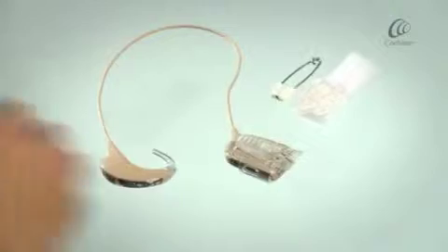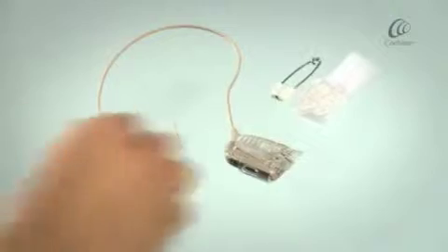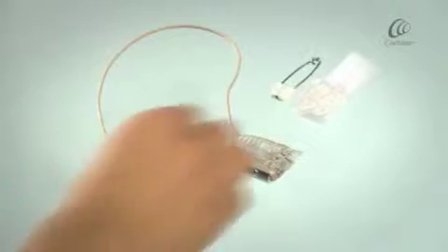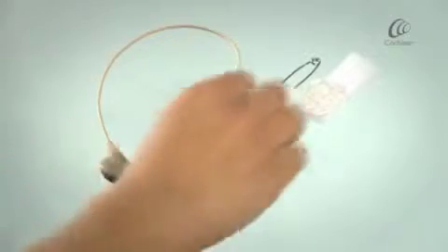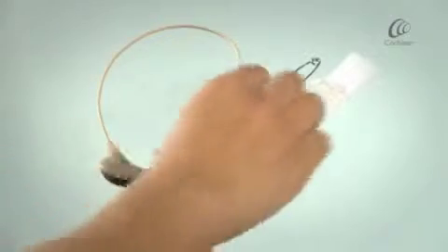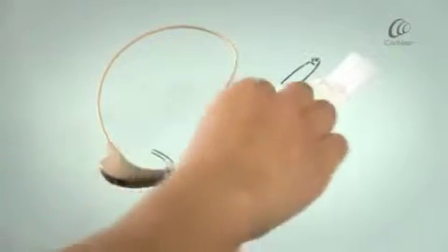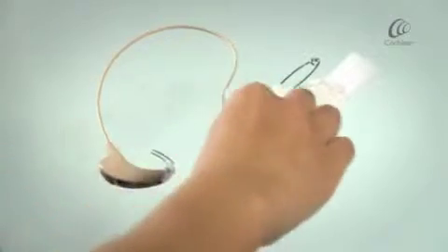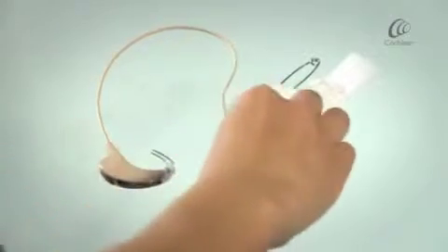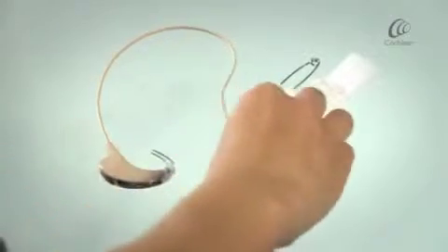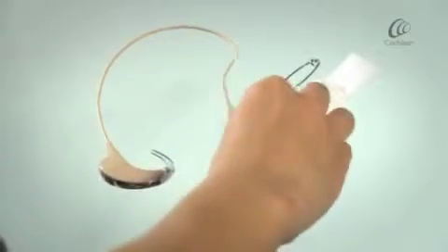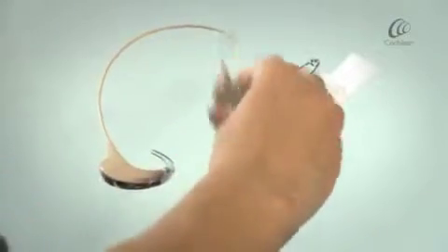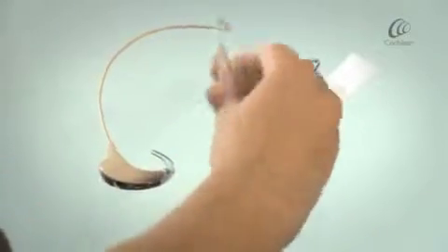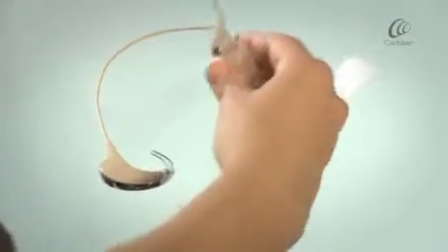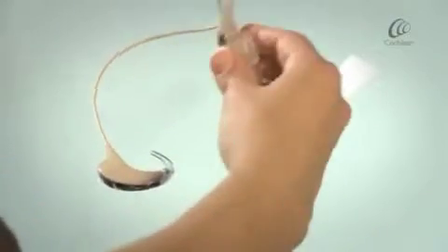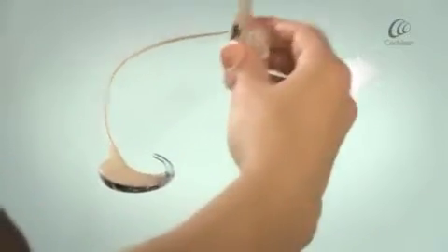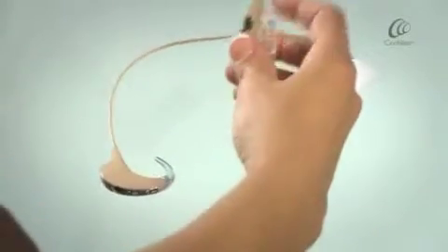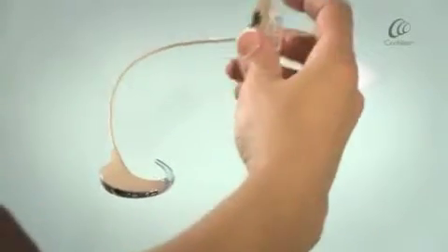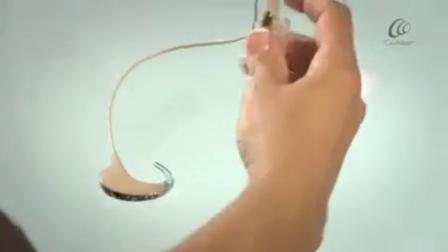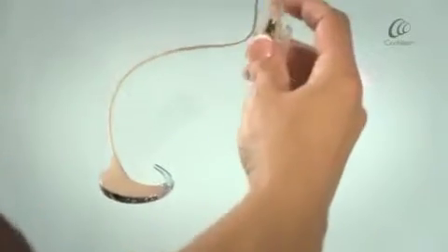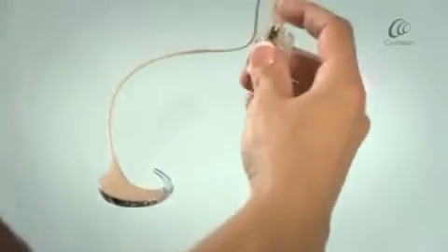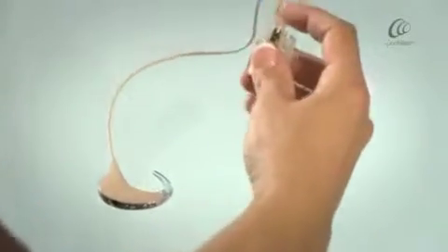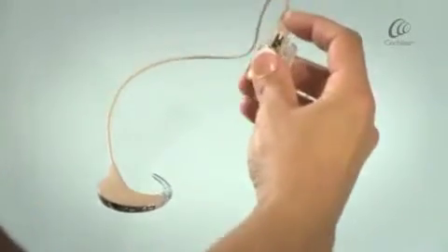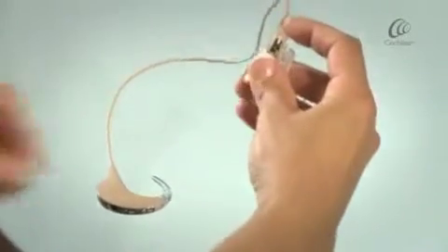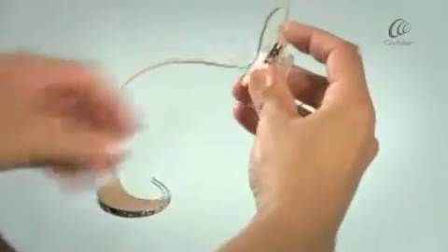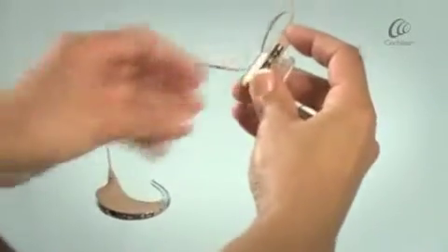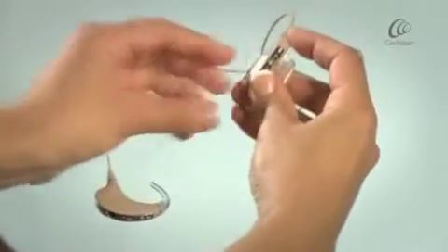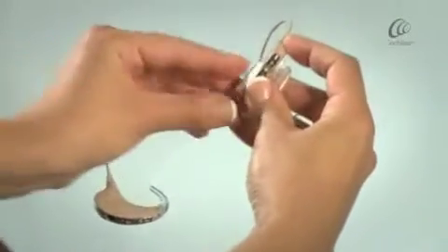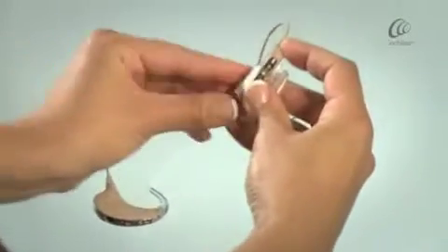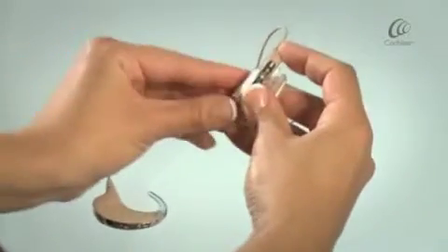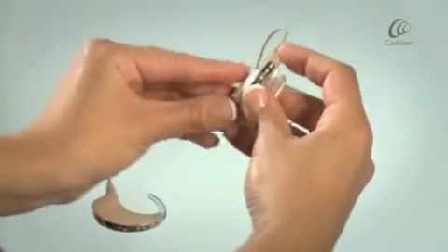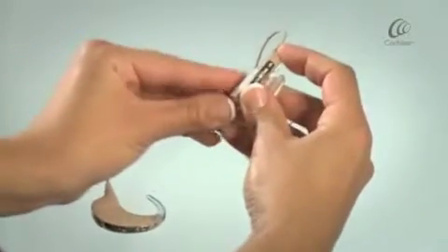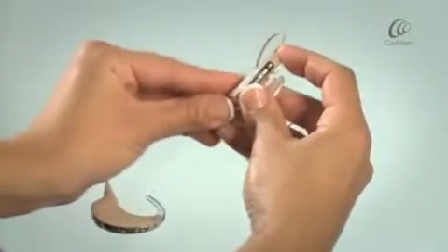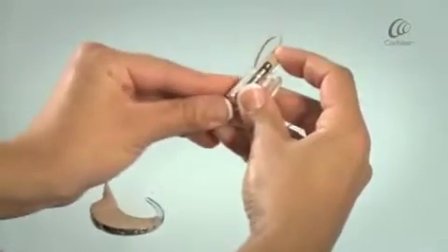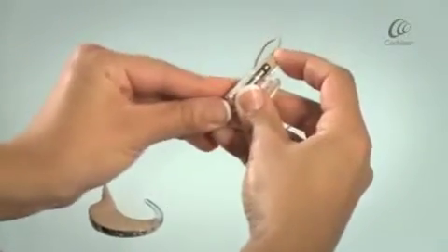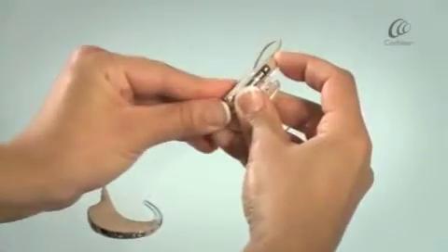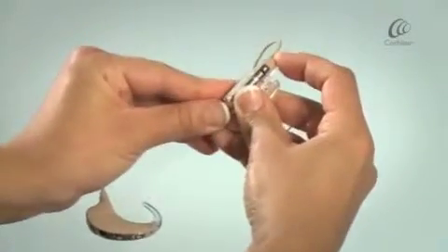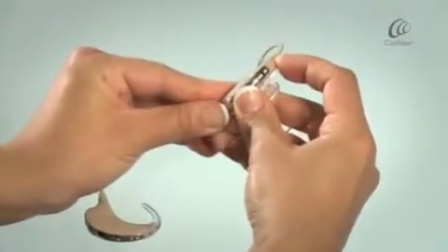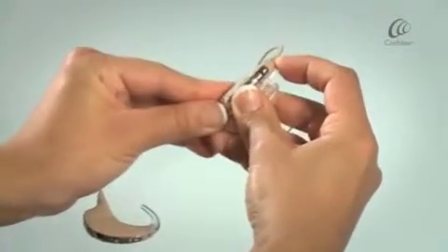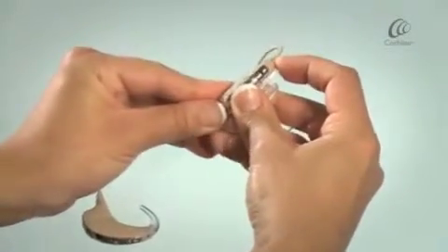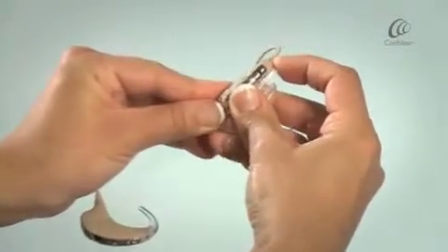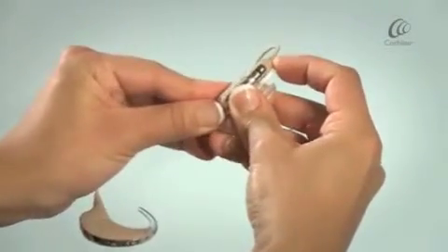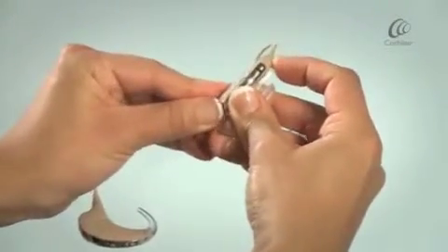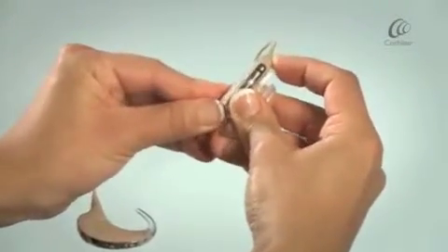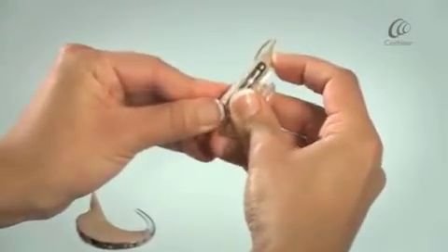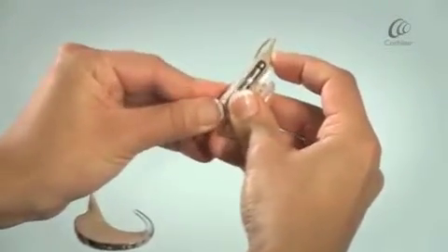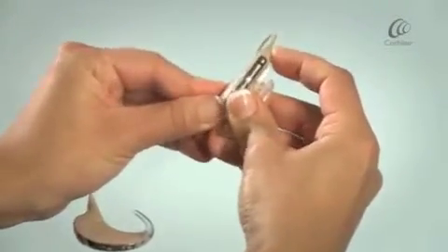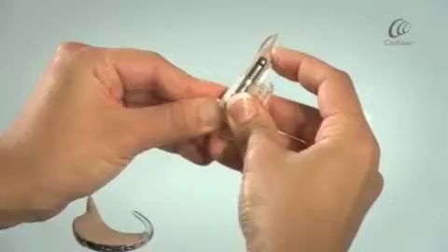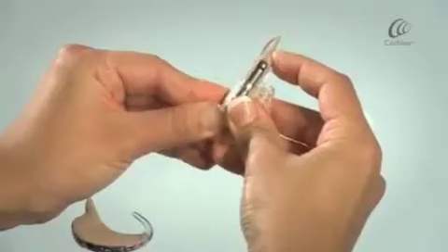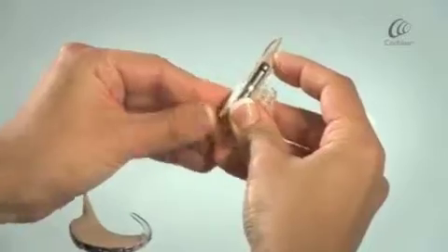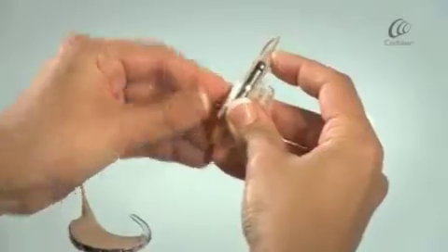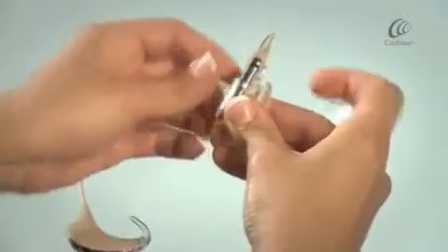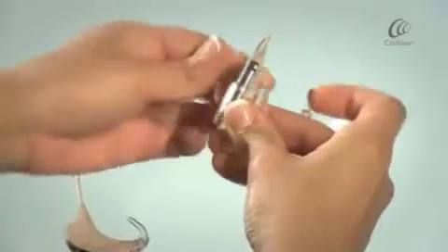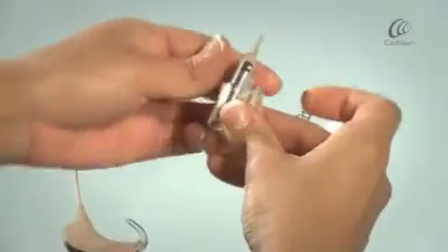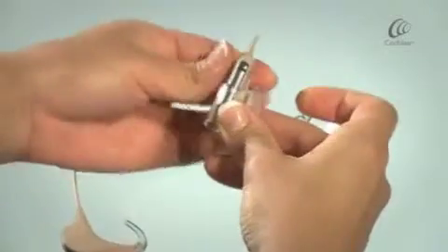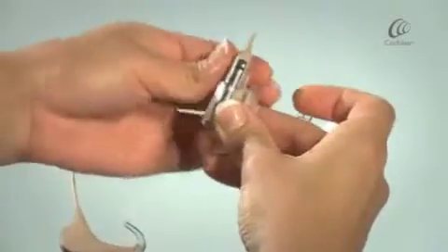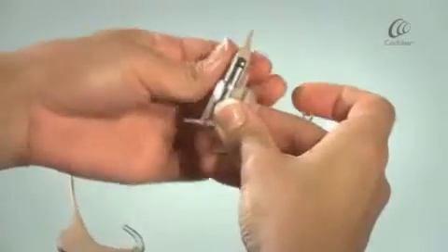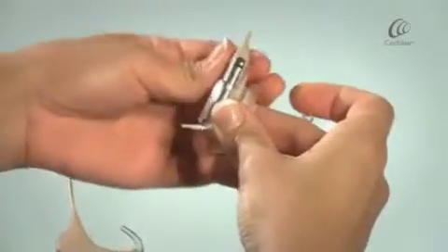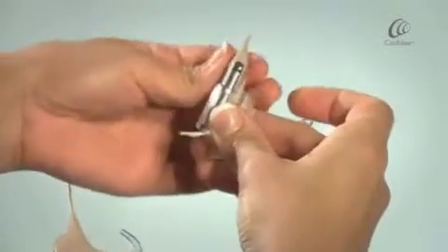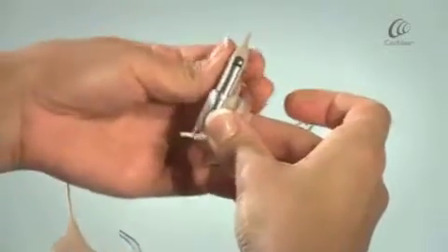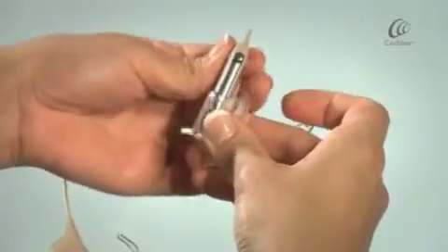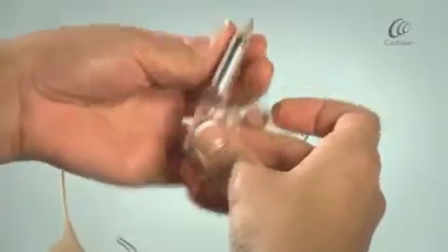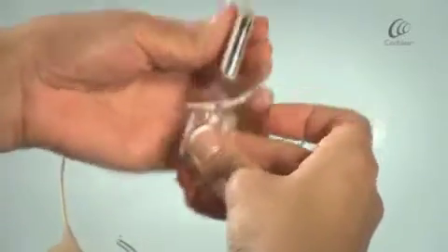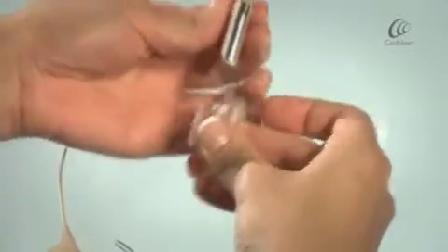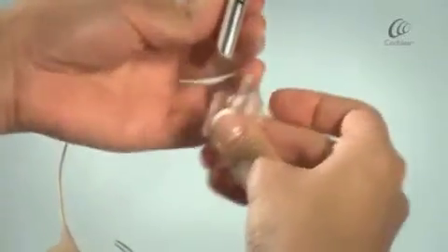To detach, use your thumb to slide the battery module out of the case.